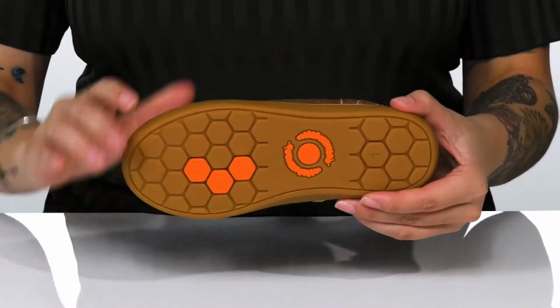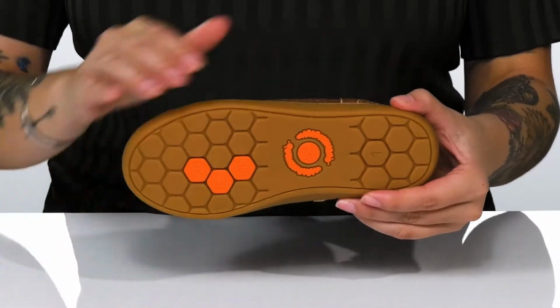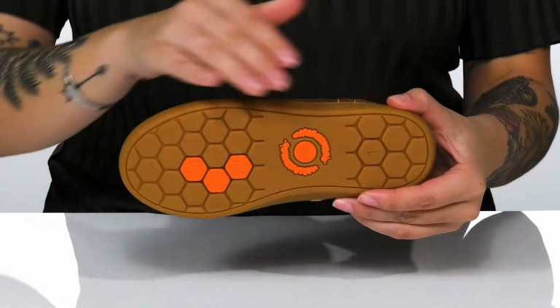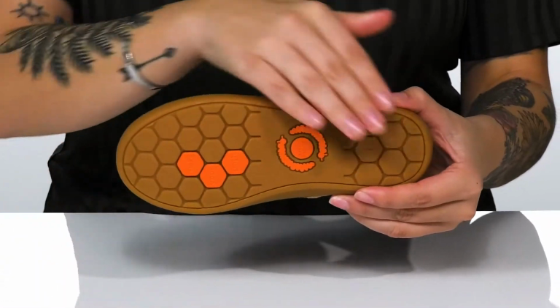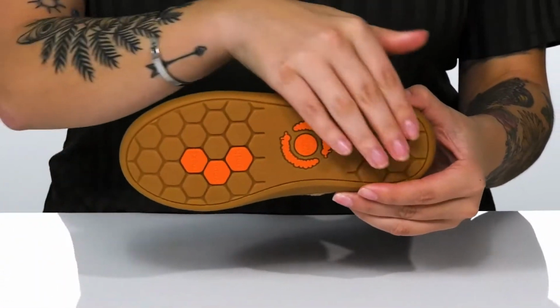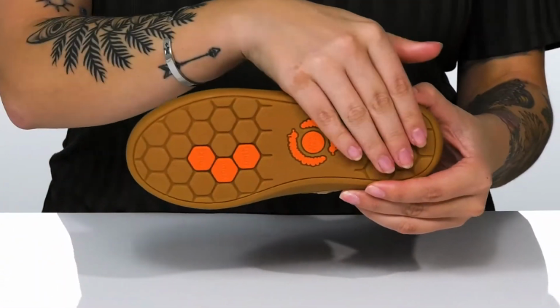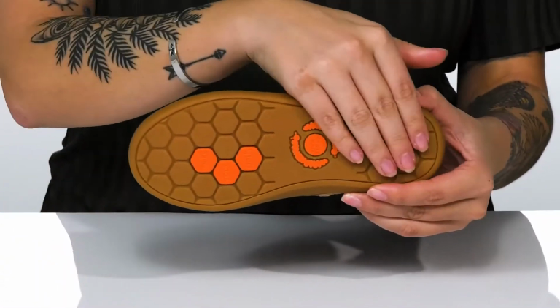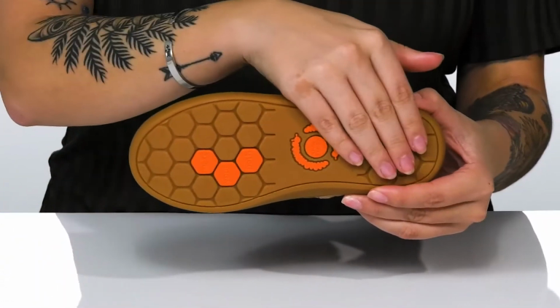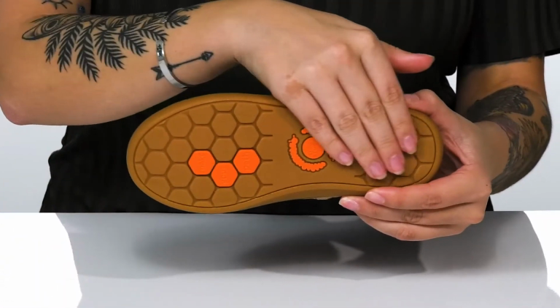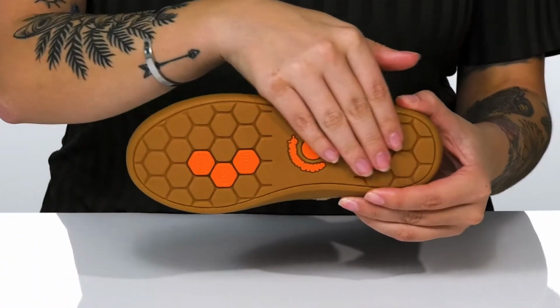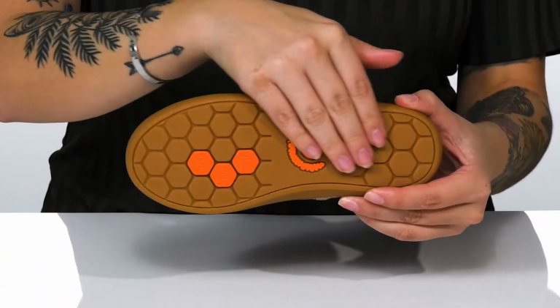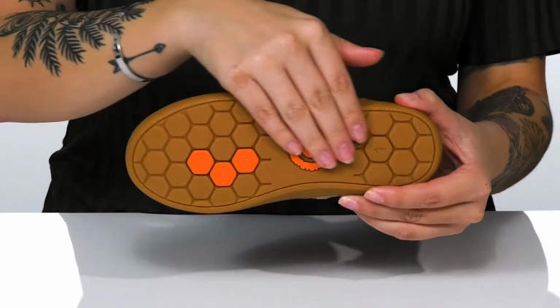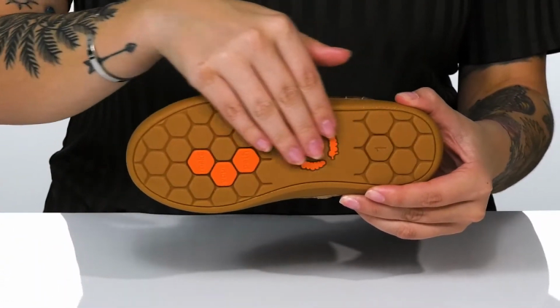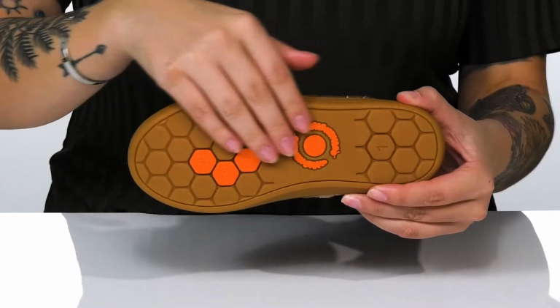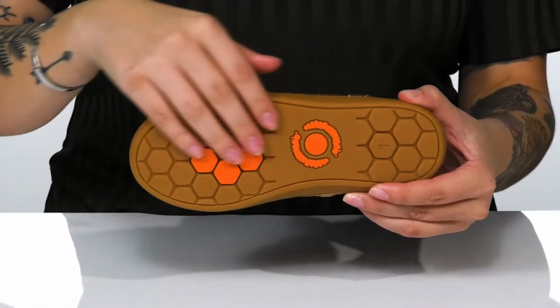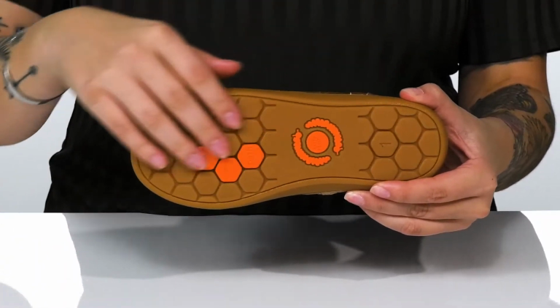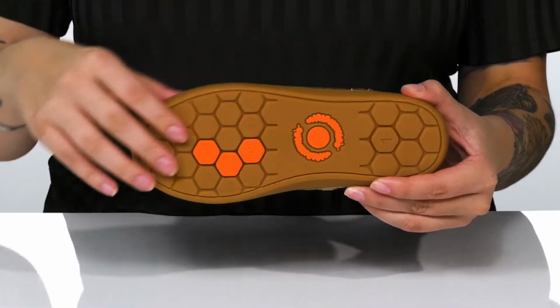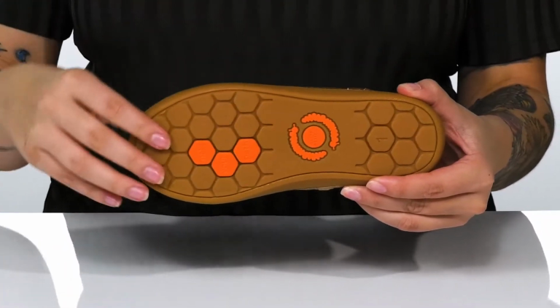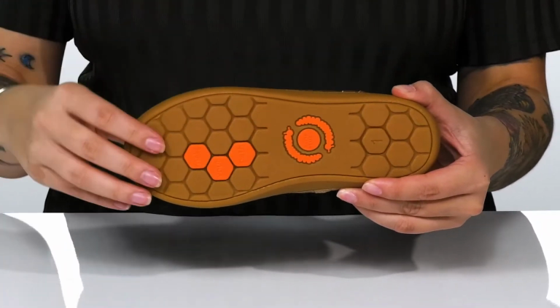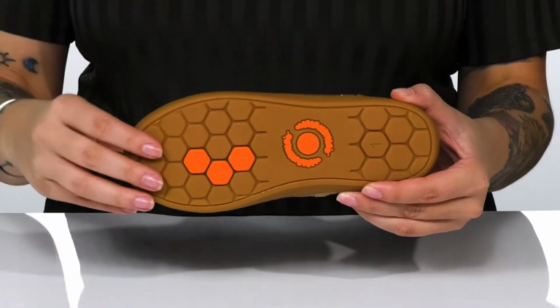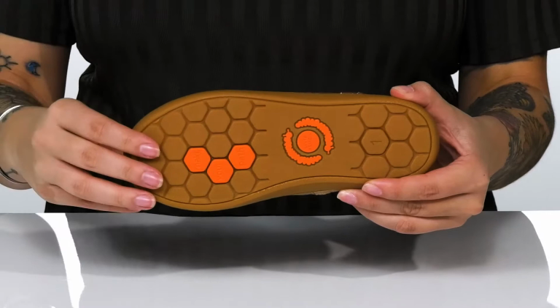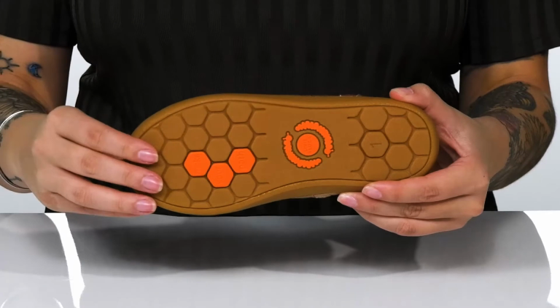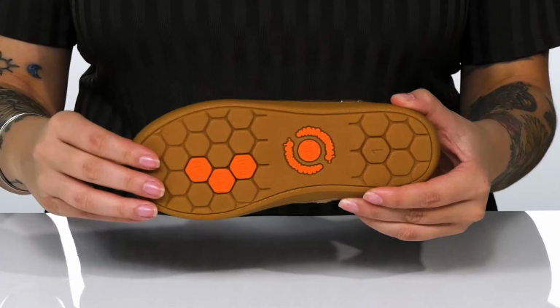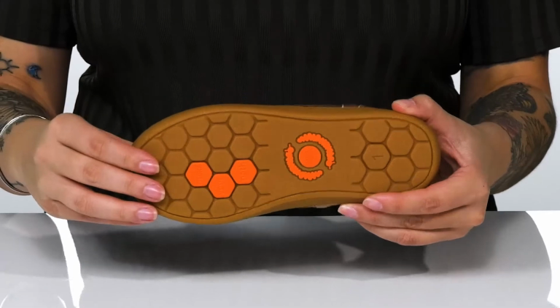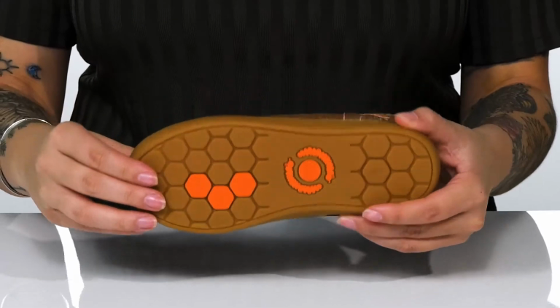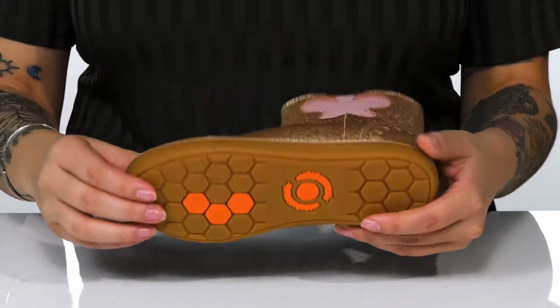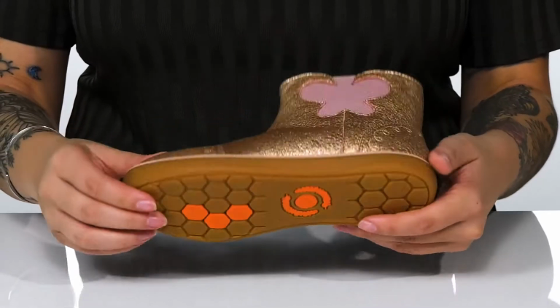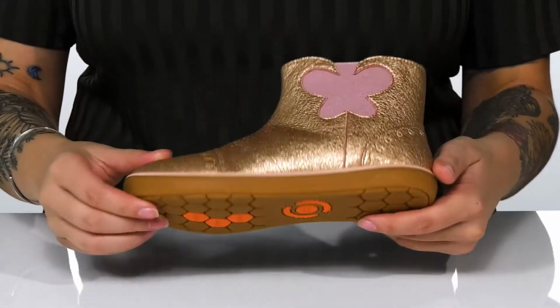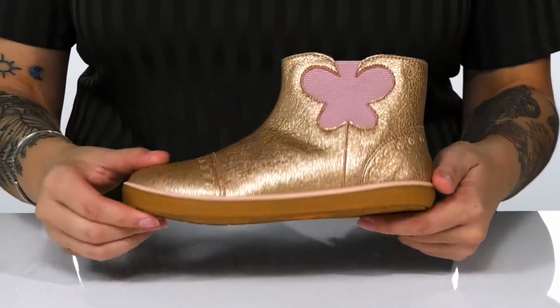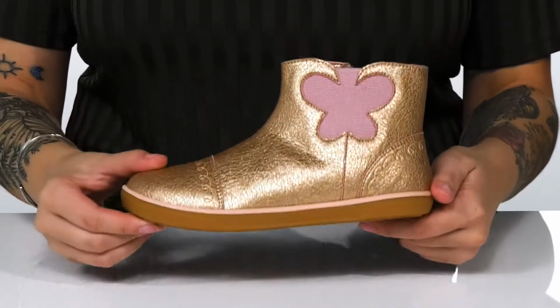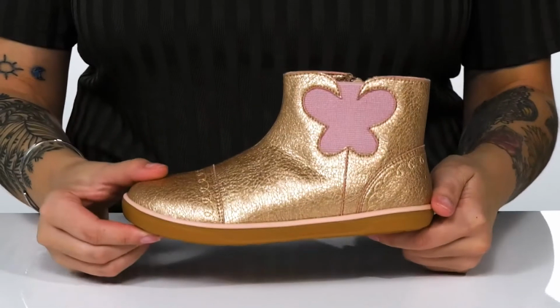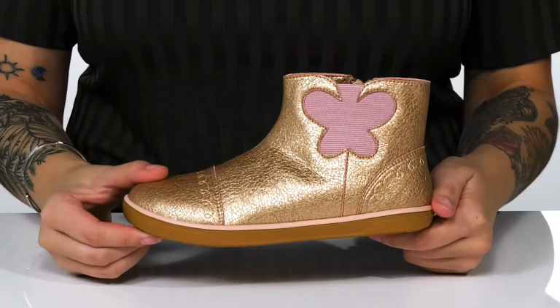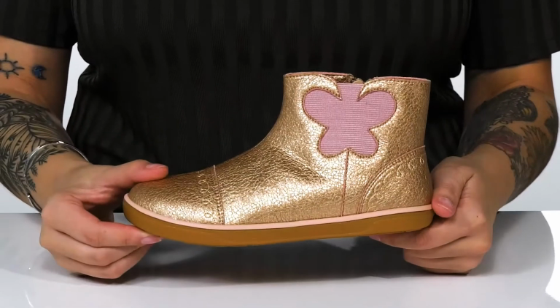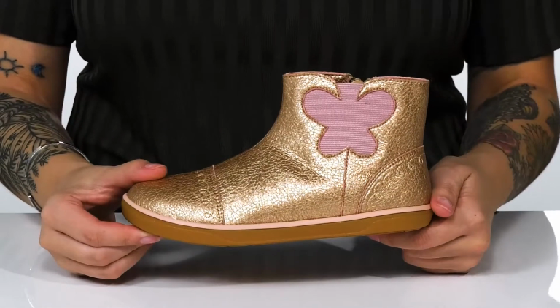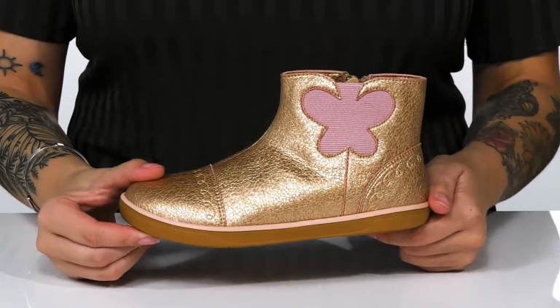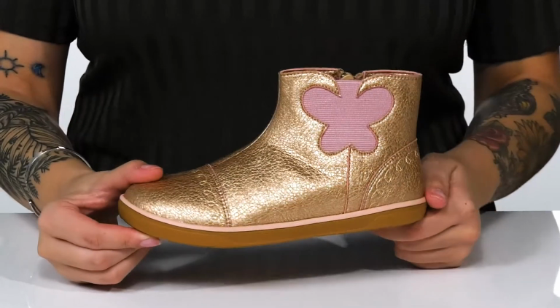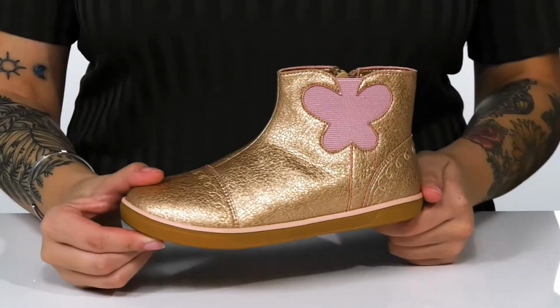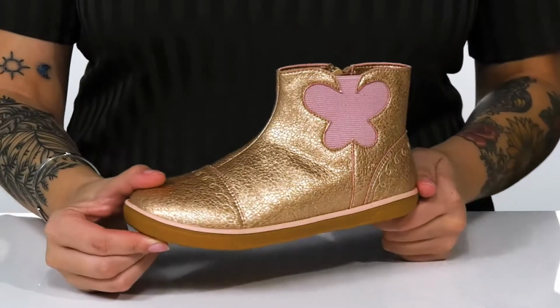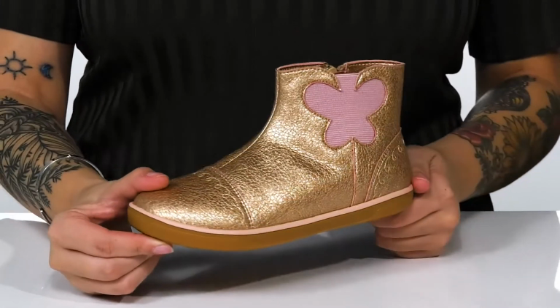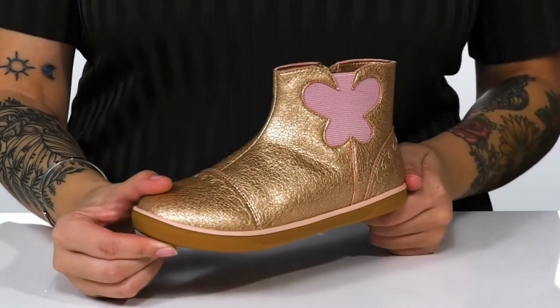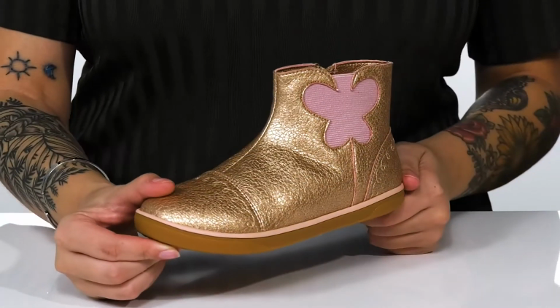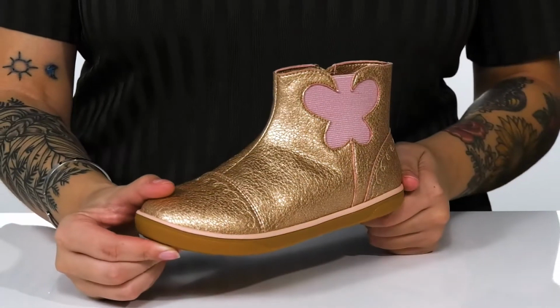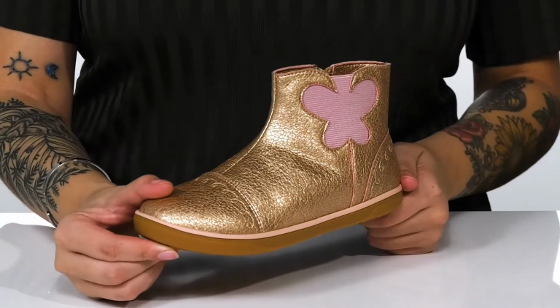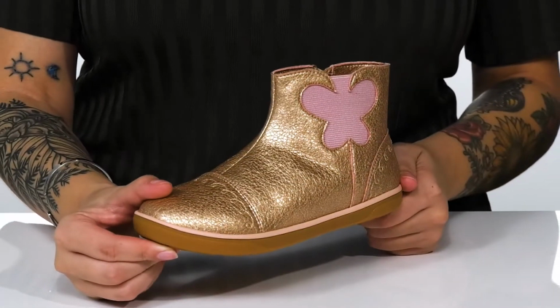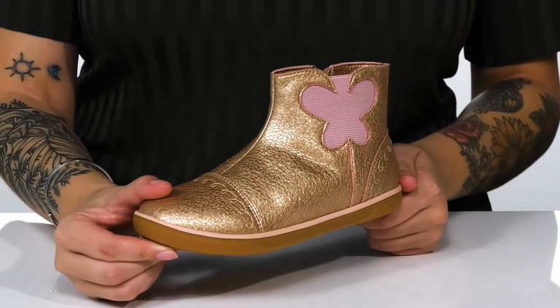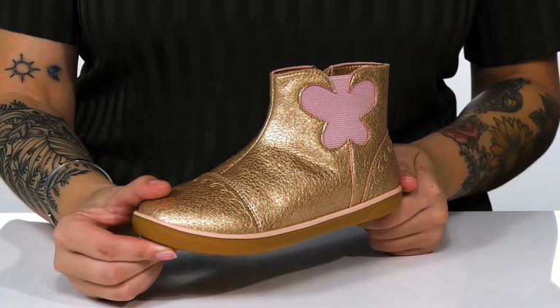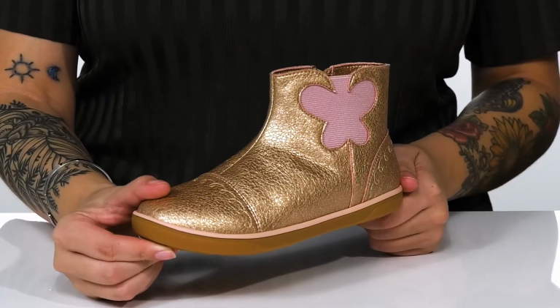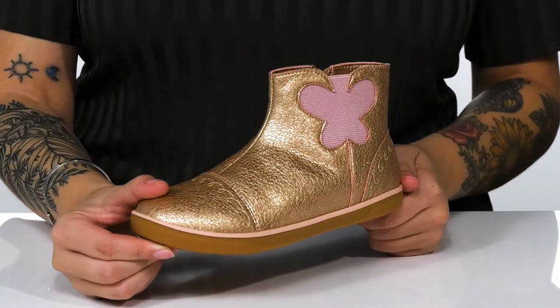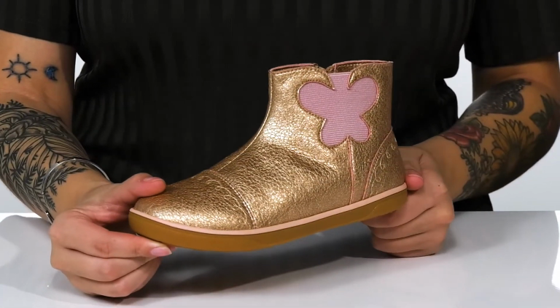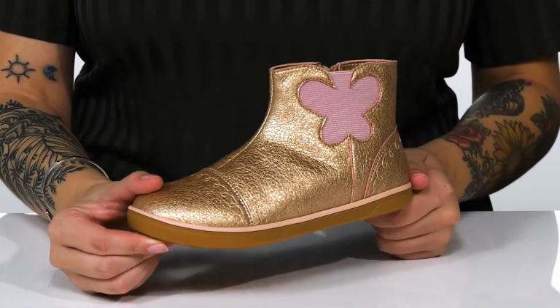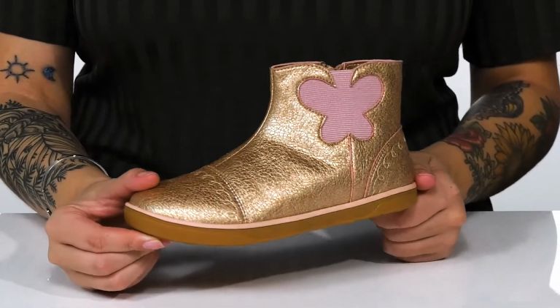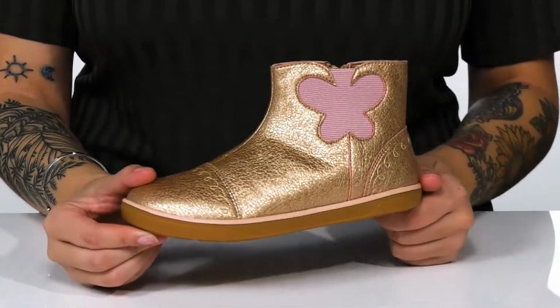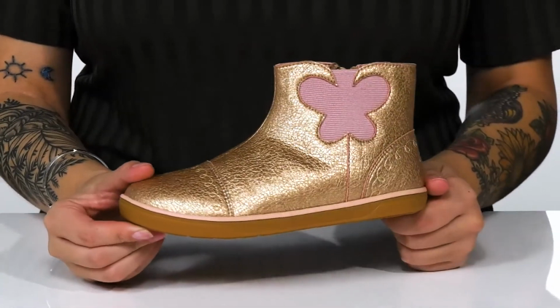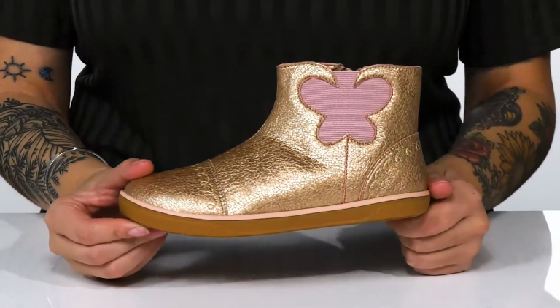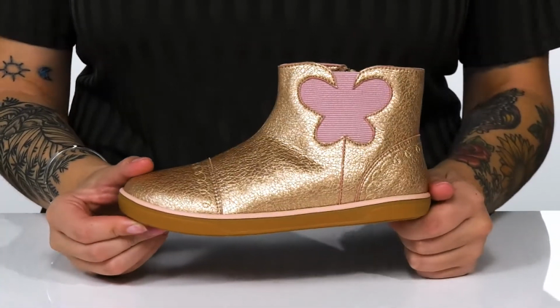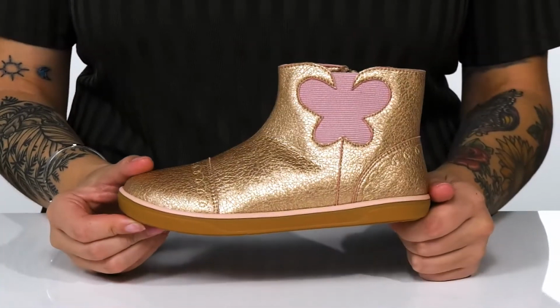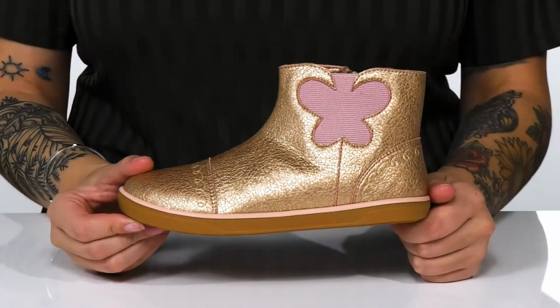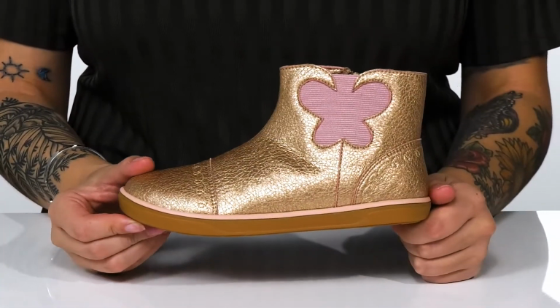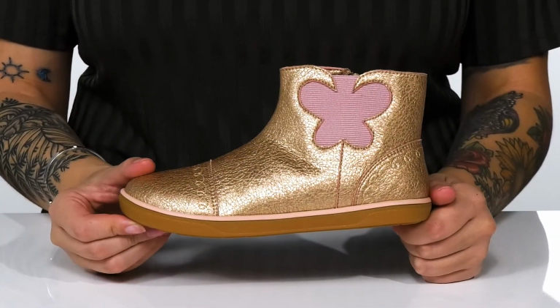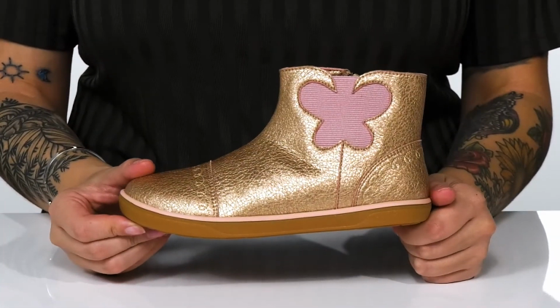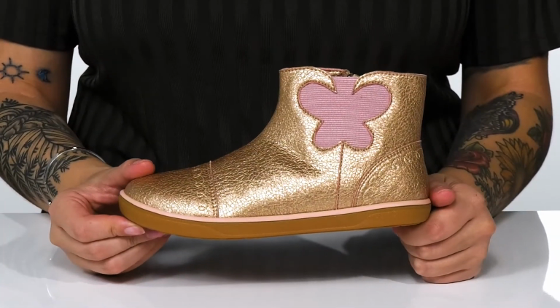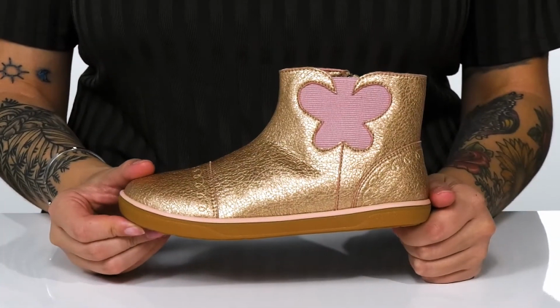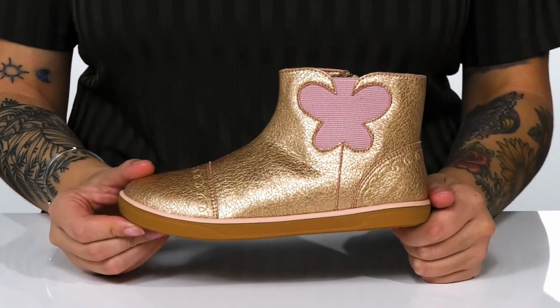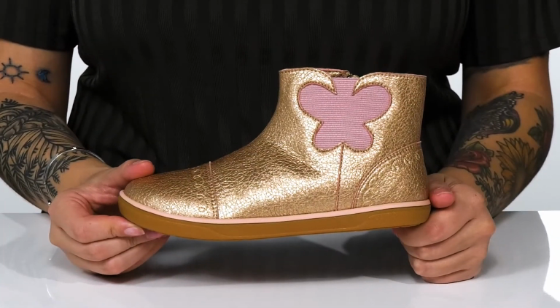Underneath, there is a lightly textured rubber outsole for traction. And I think these would pair very well with some dark skinny jeans.